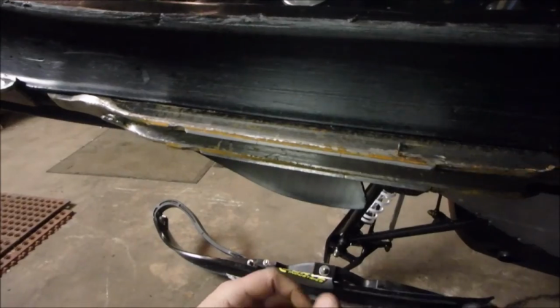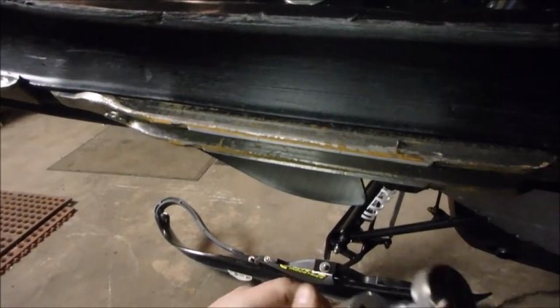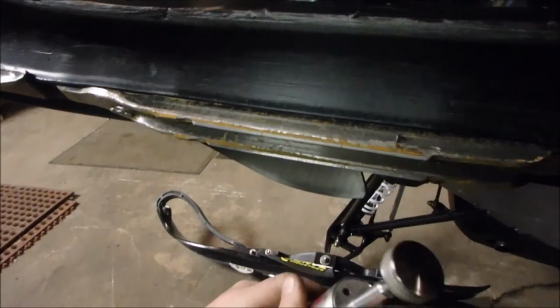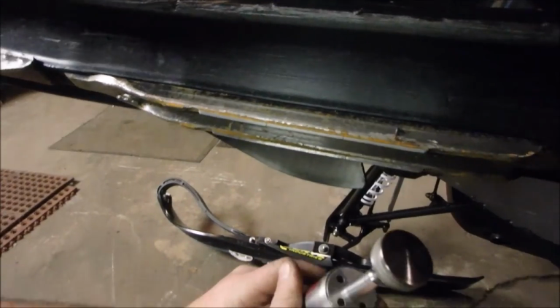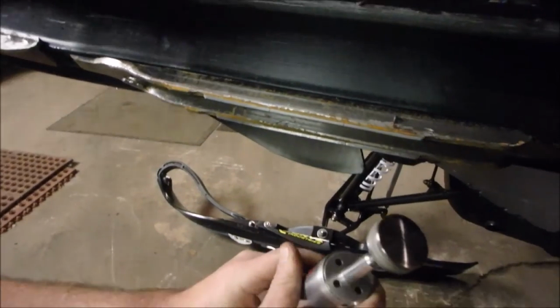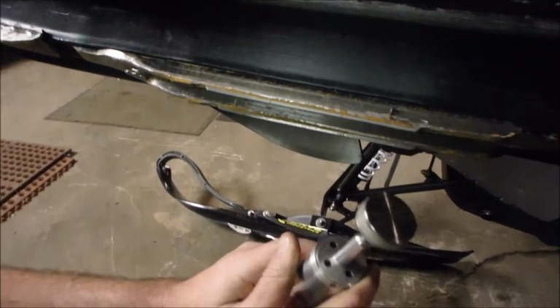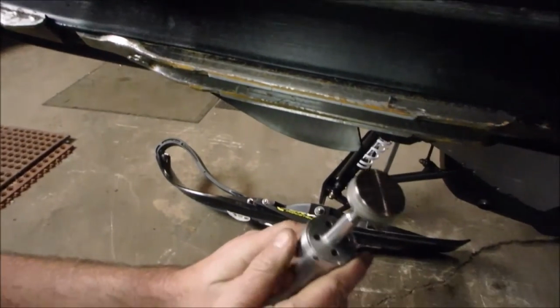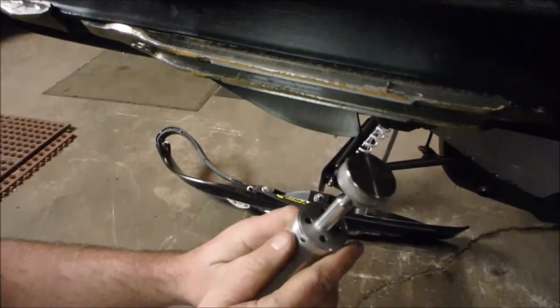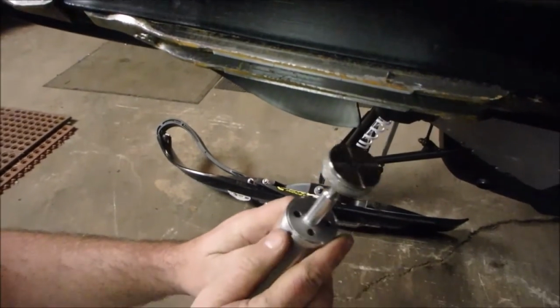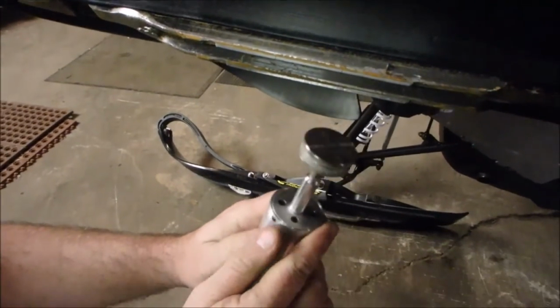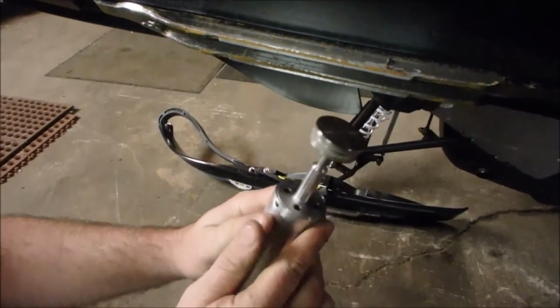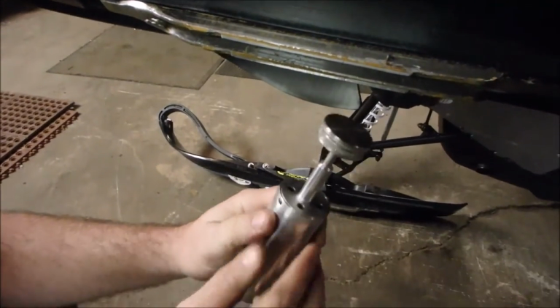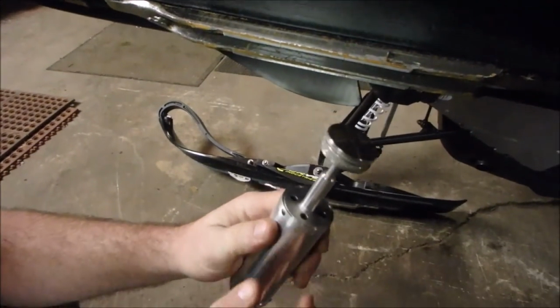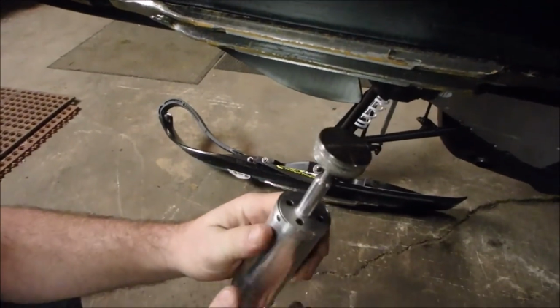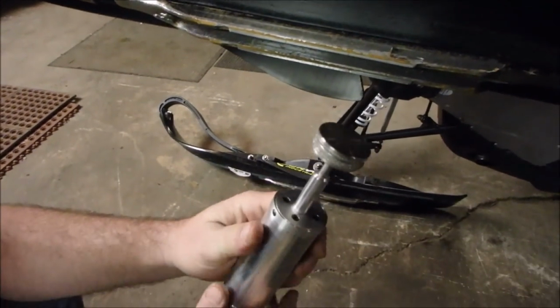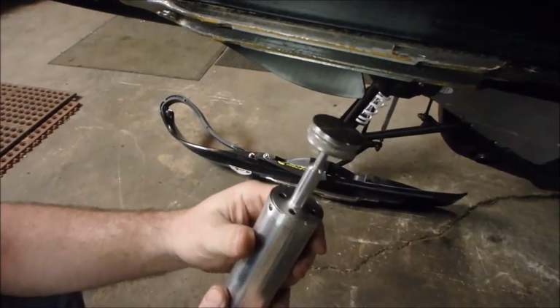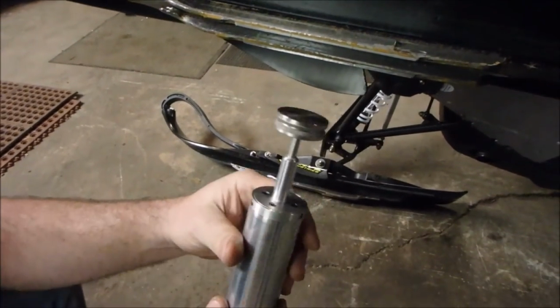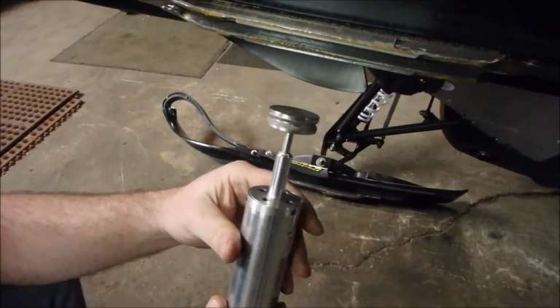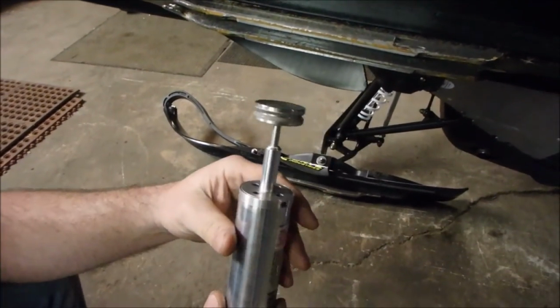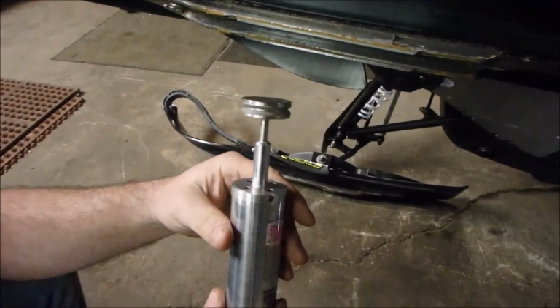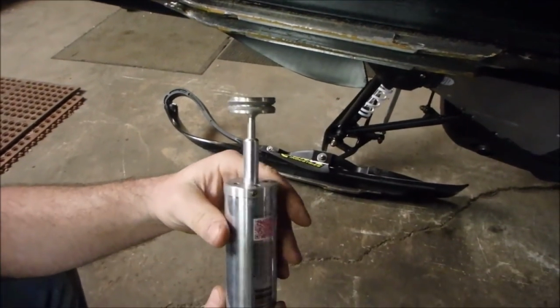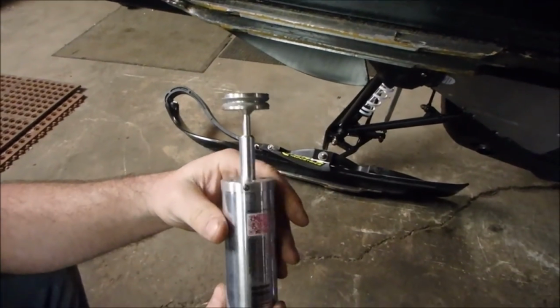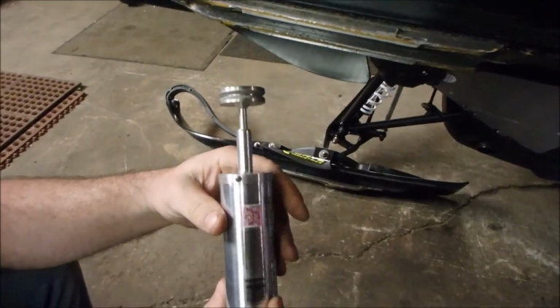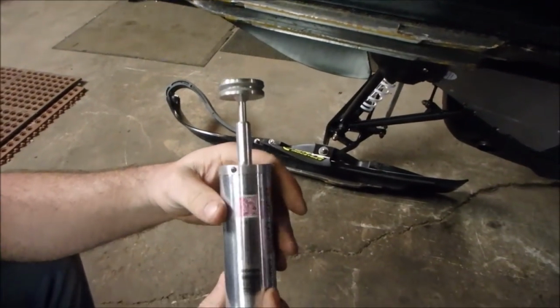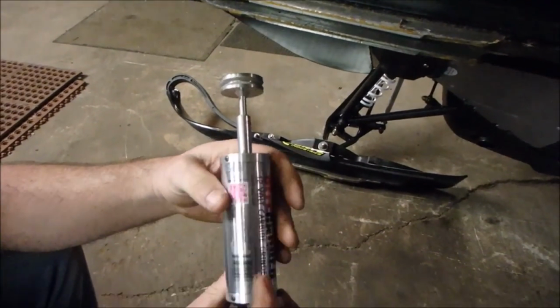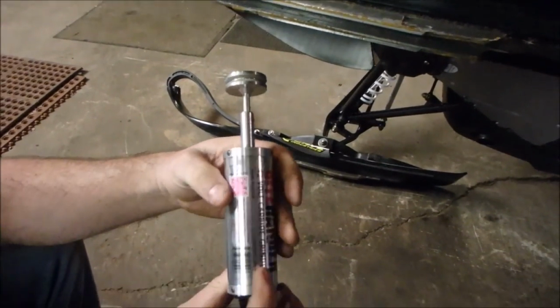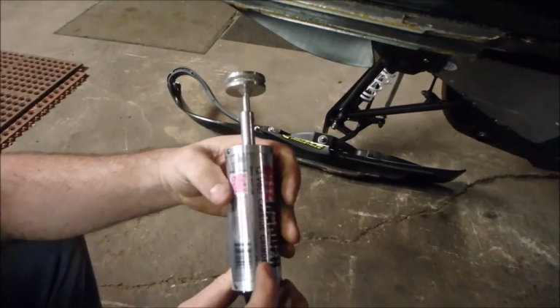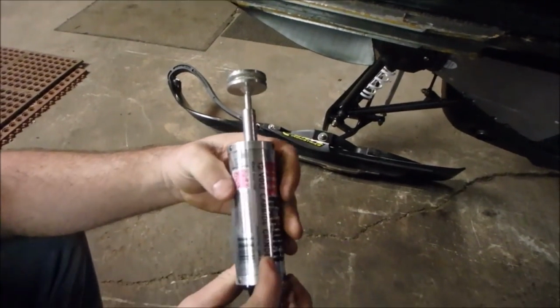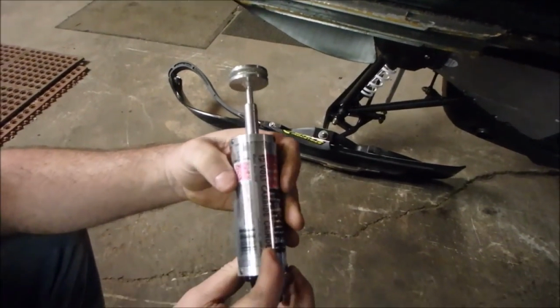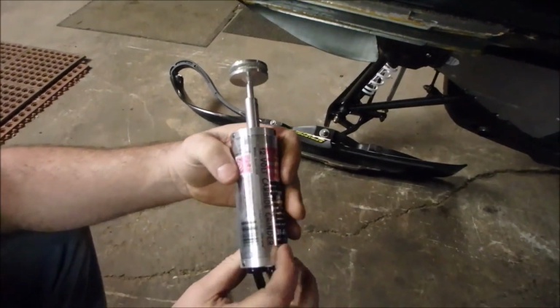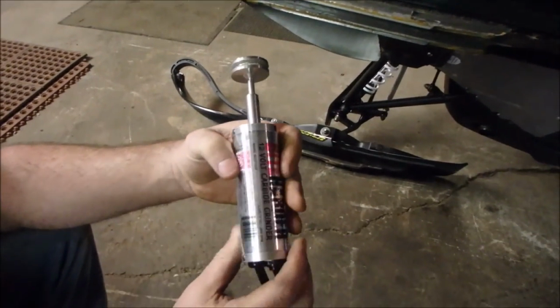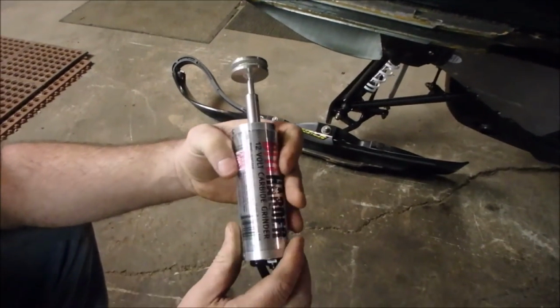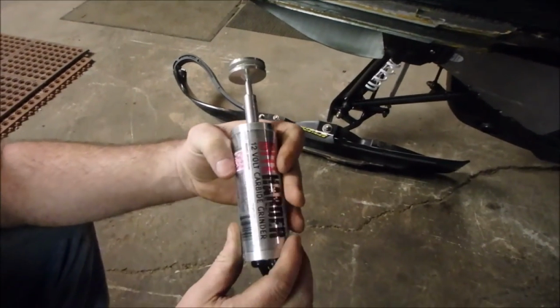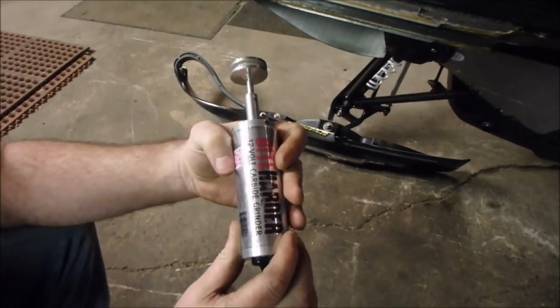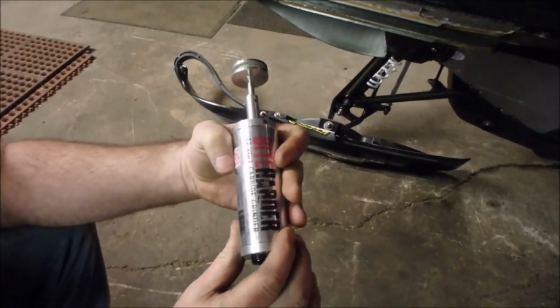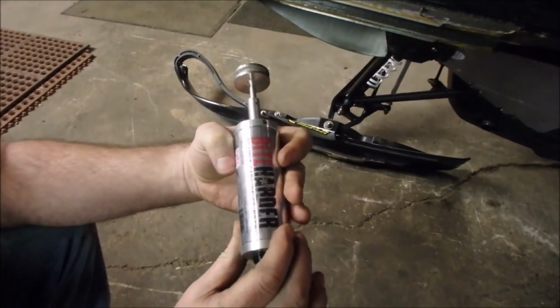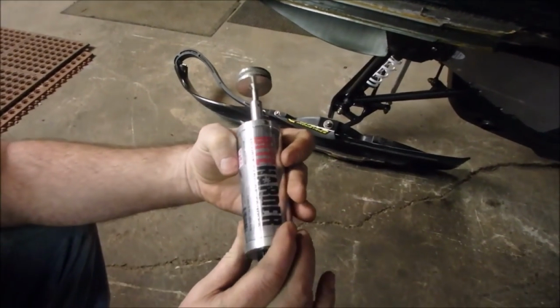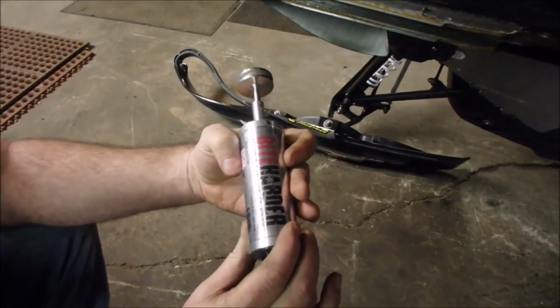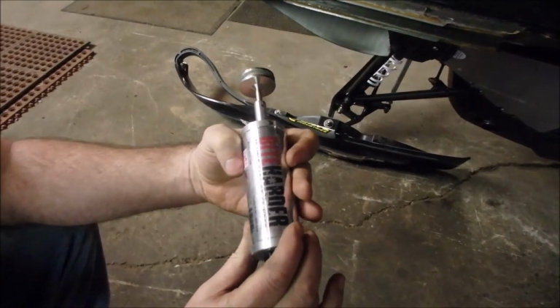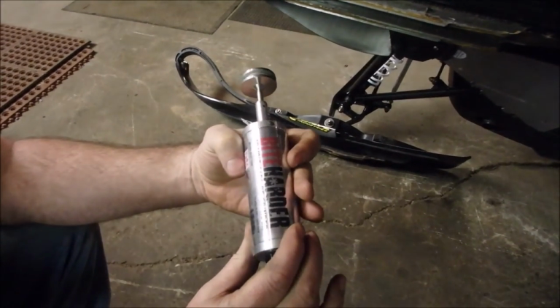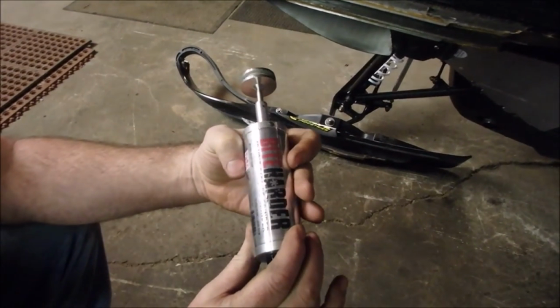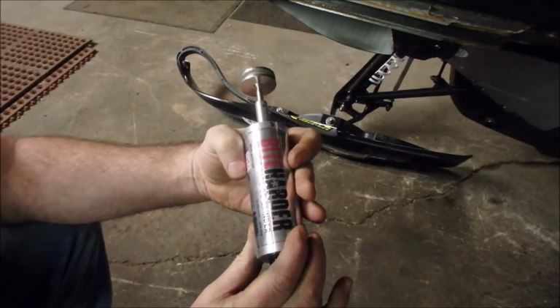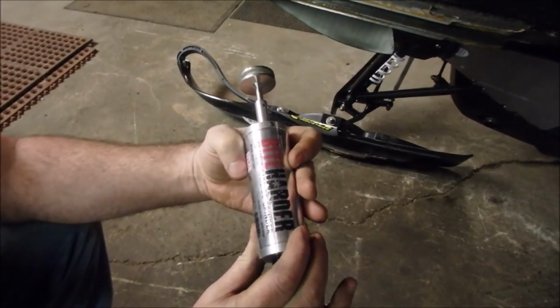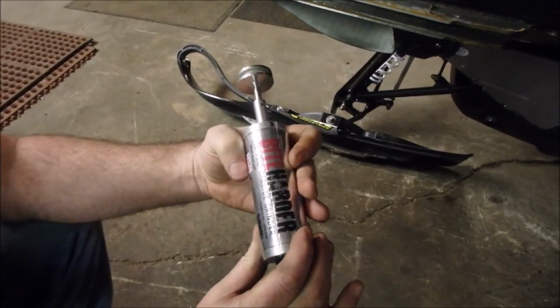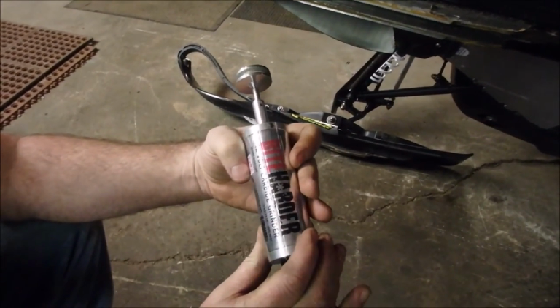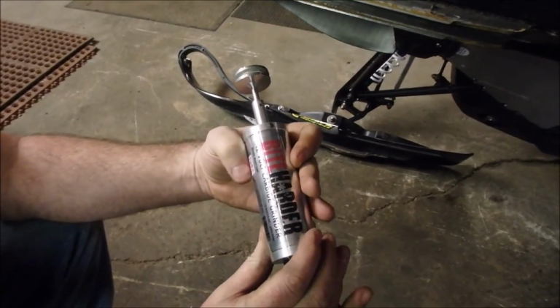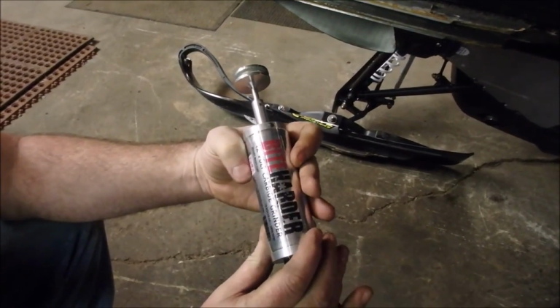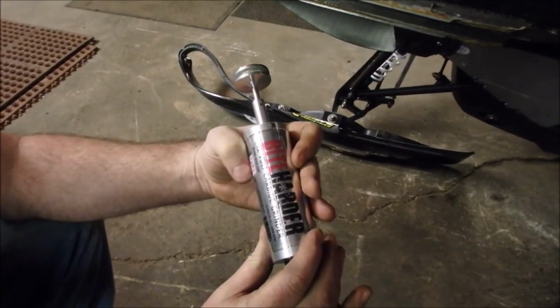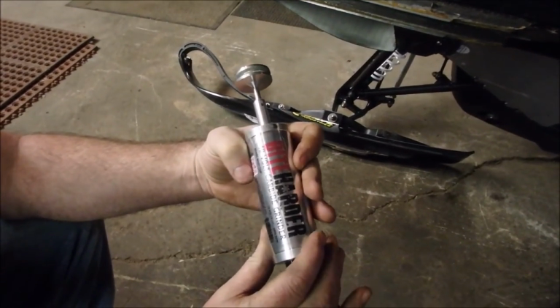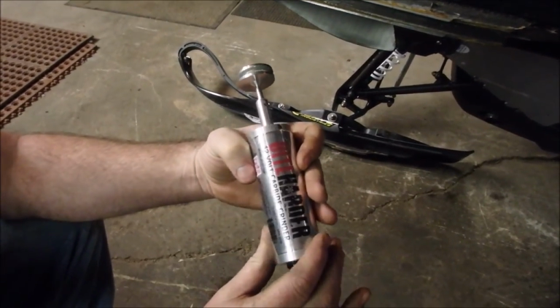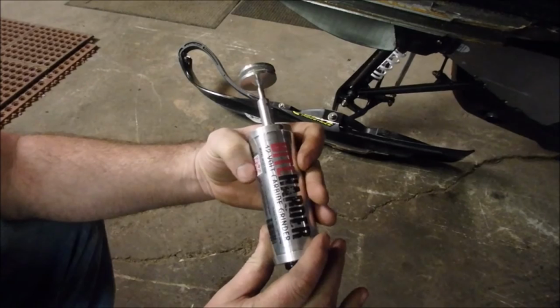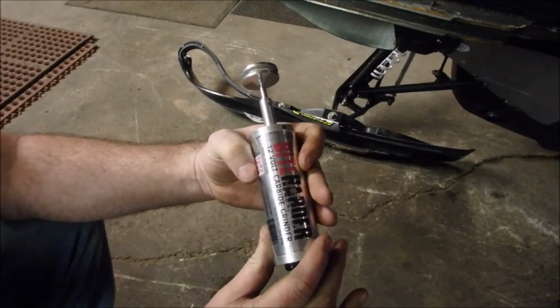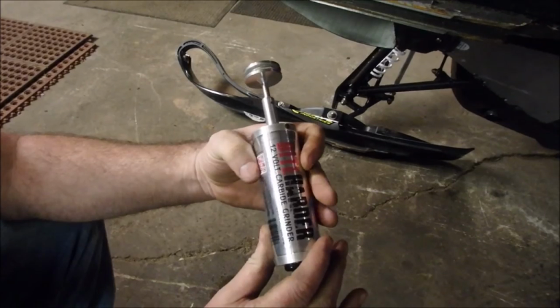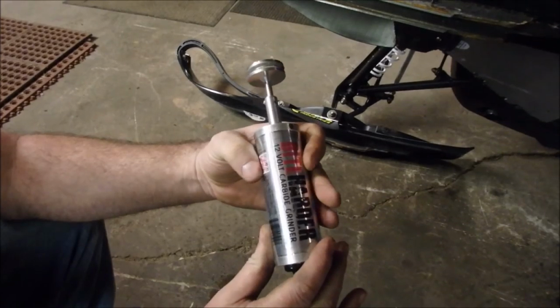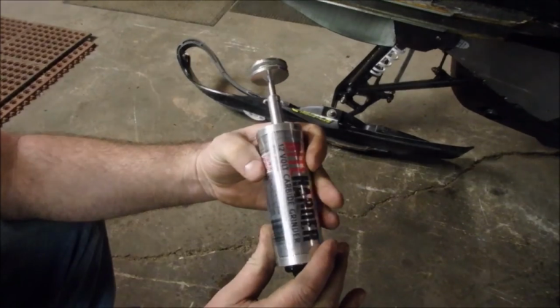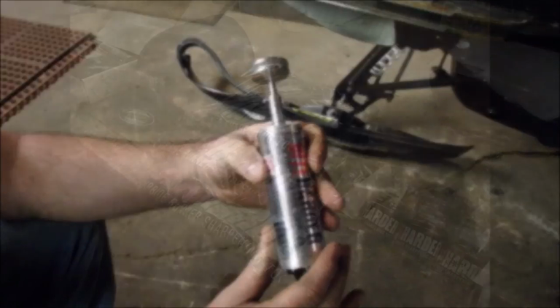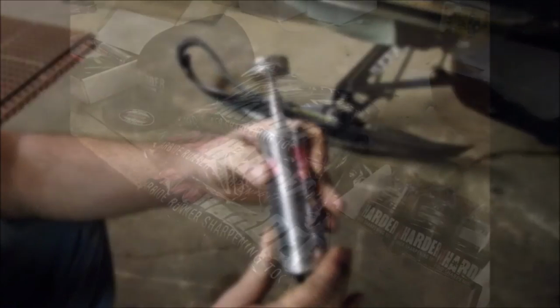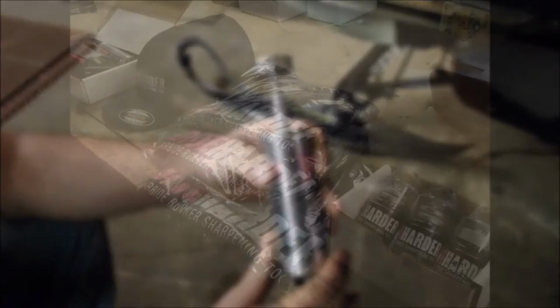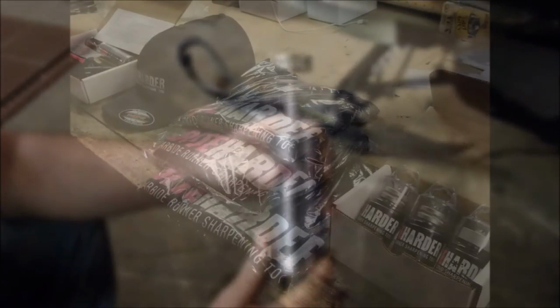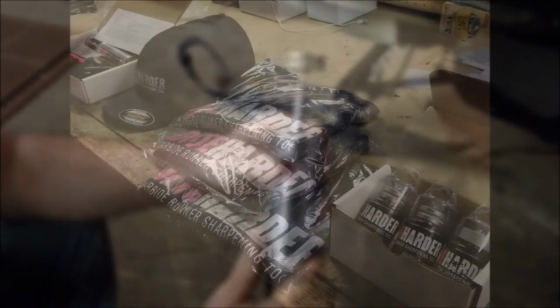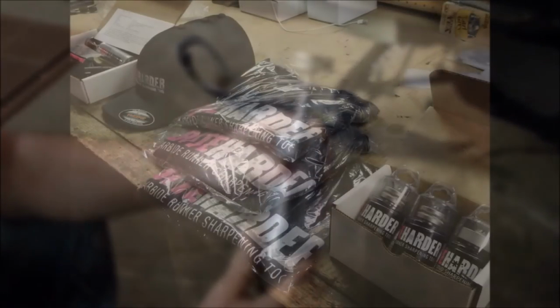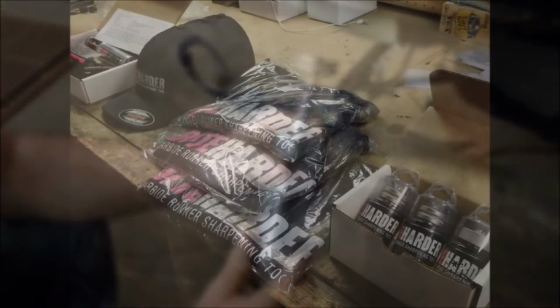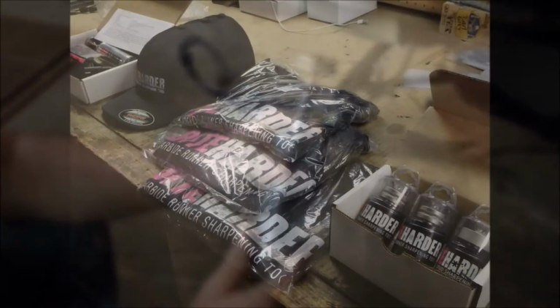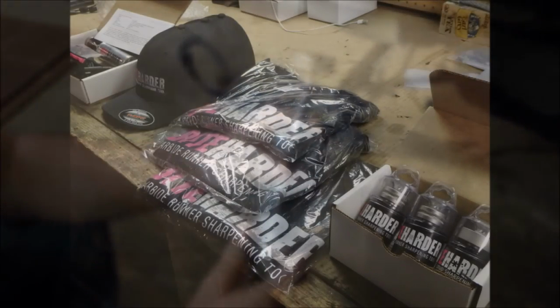So I can basically freshen up my carbide out on the trail. Now this is not as fast as using a die grinder, but it does do a pretty good job.